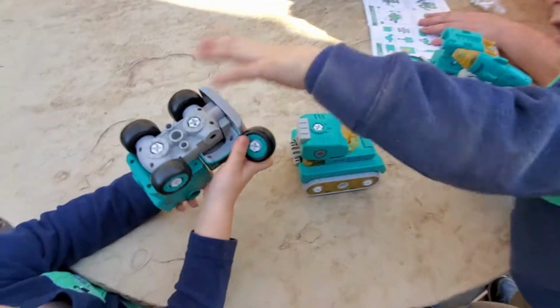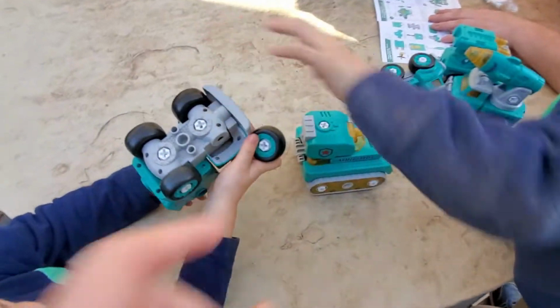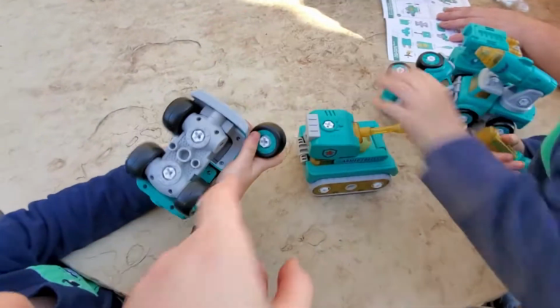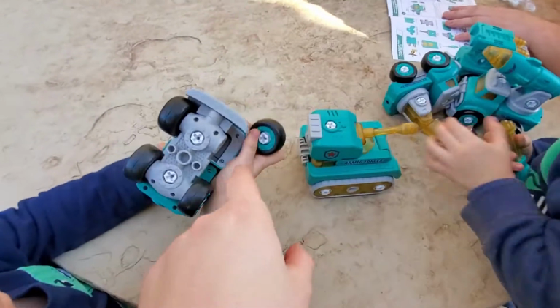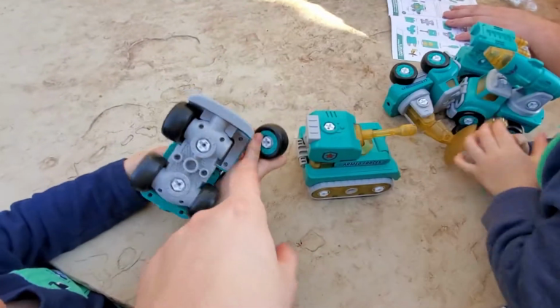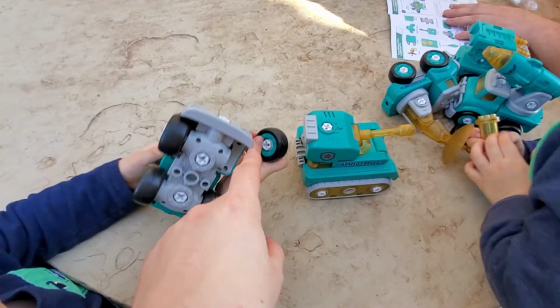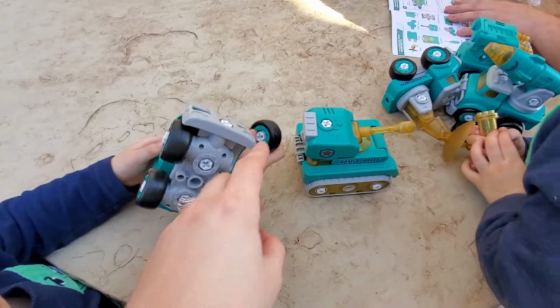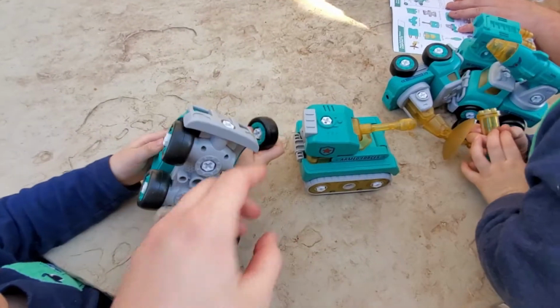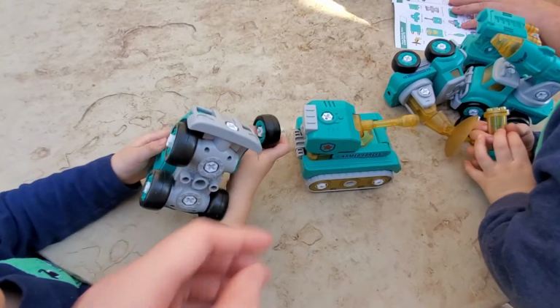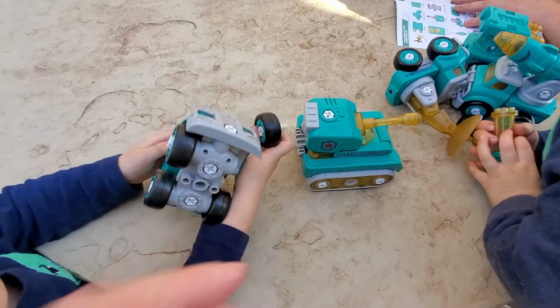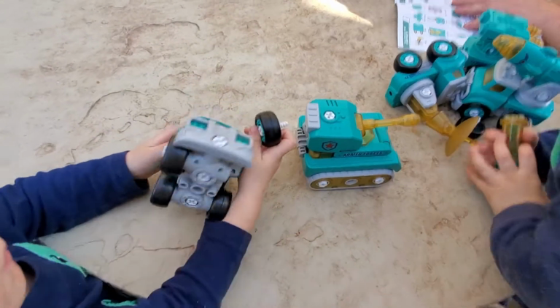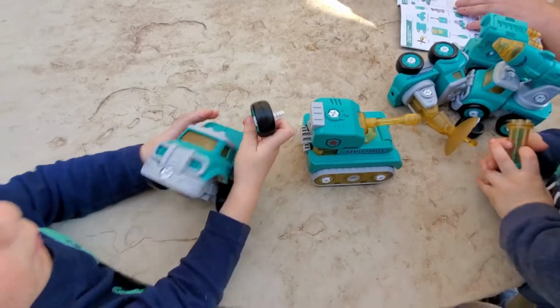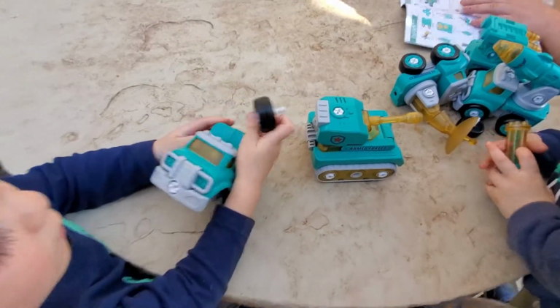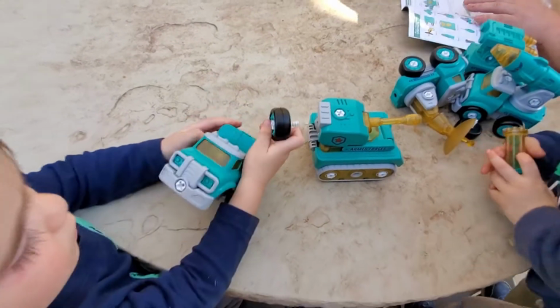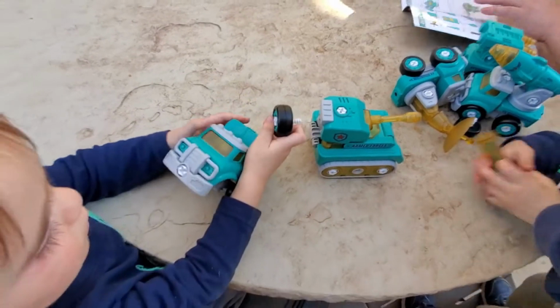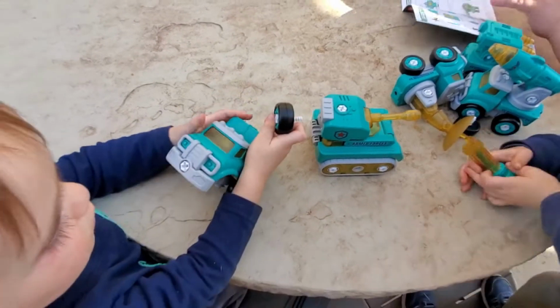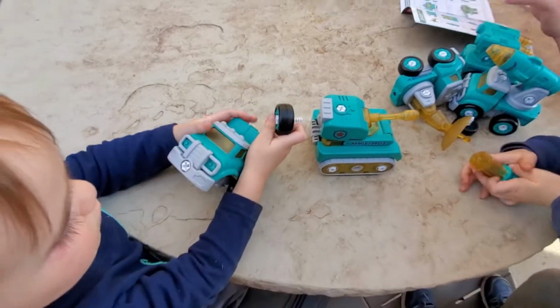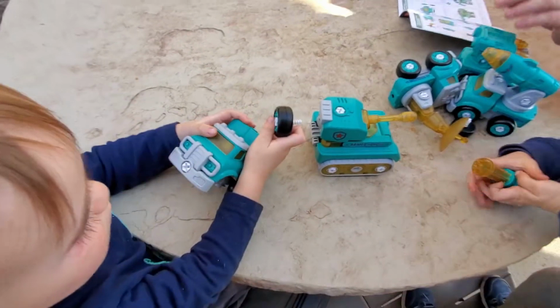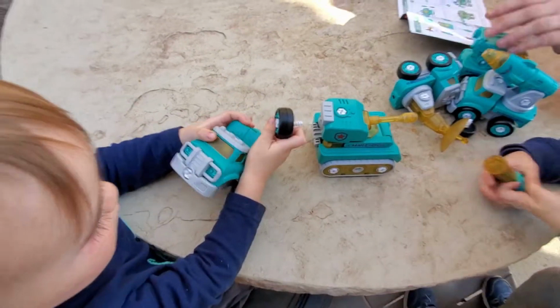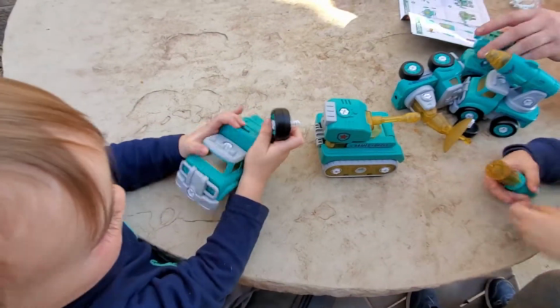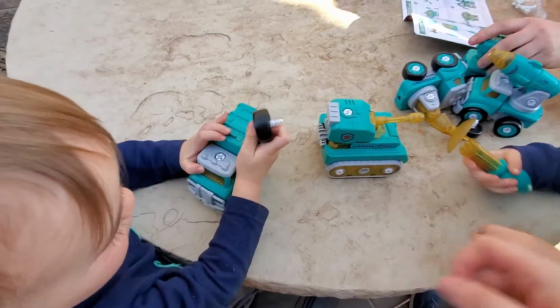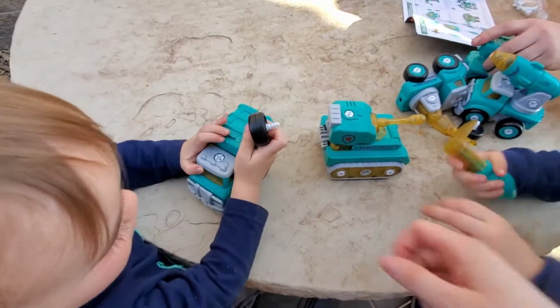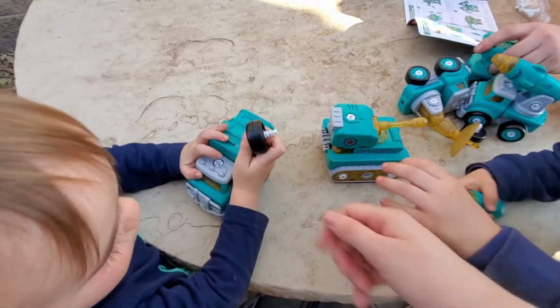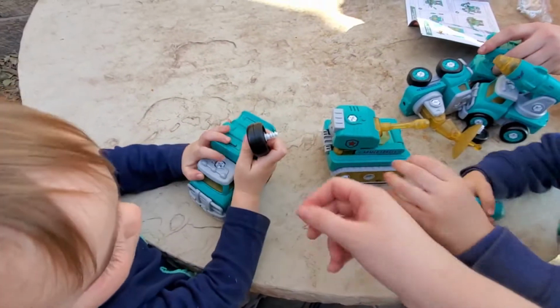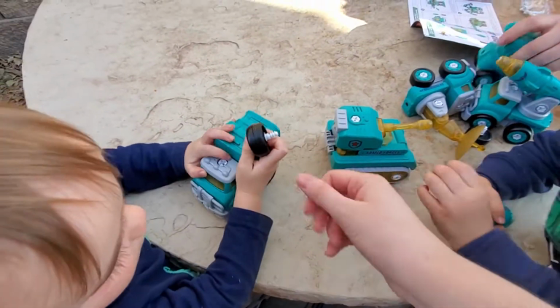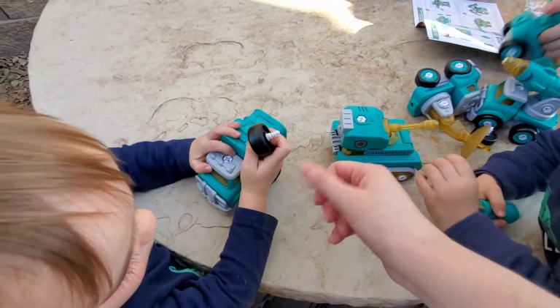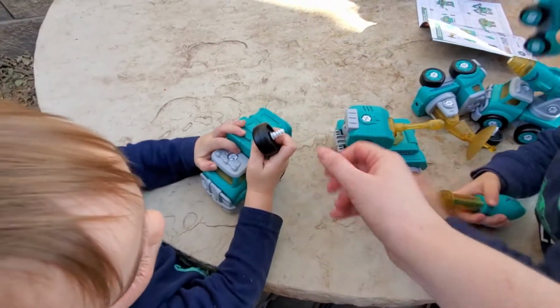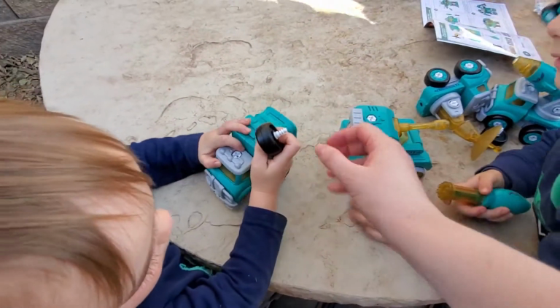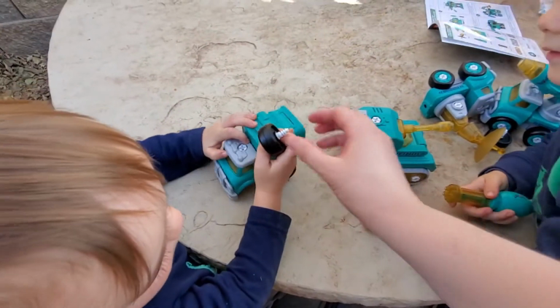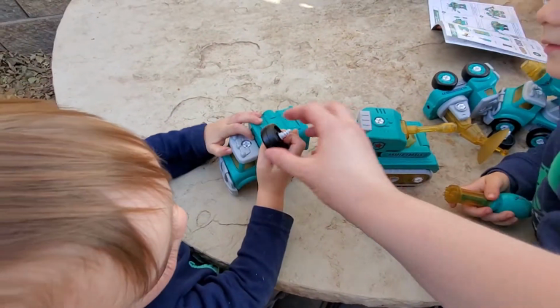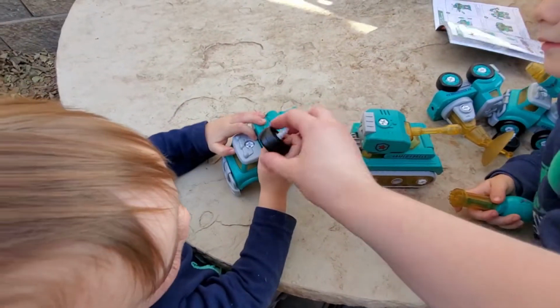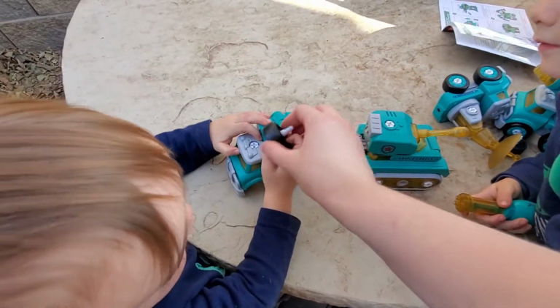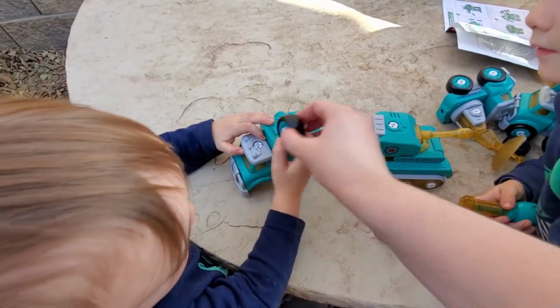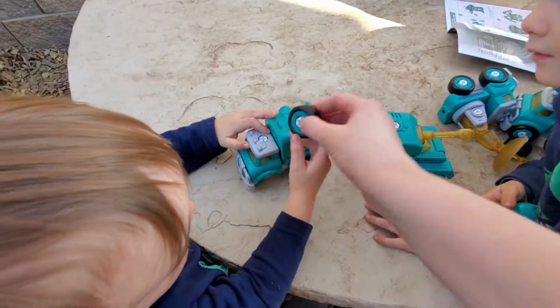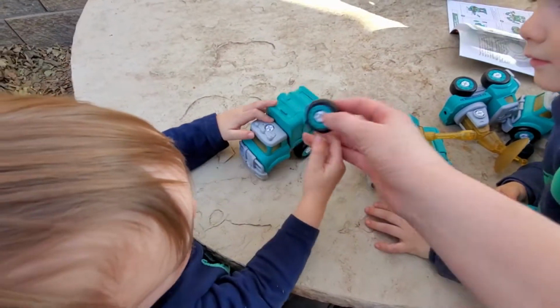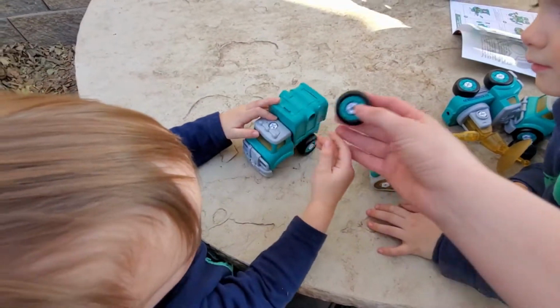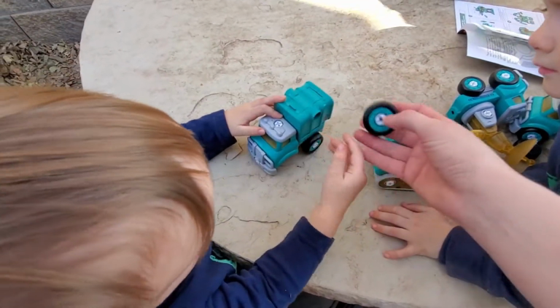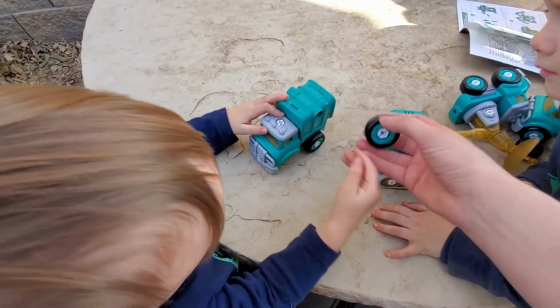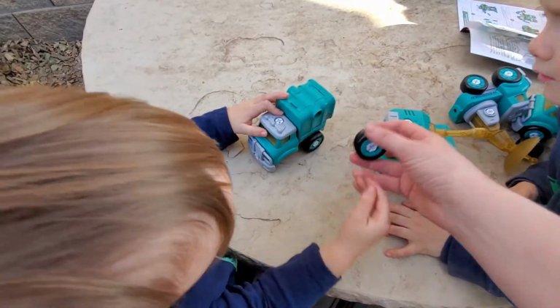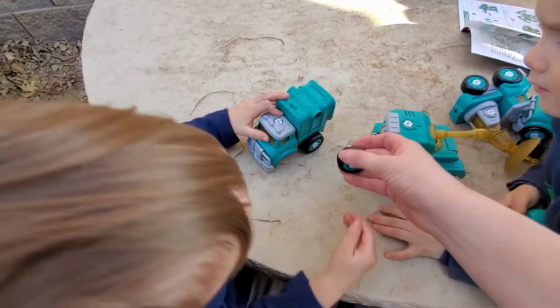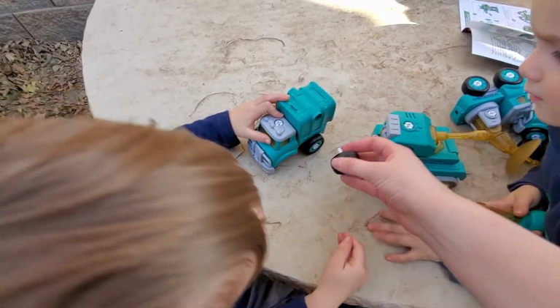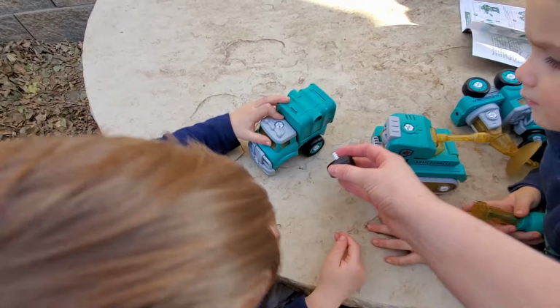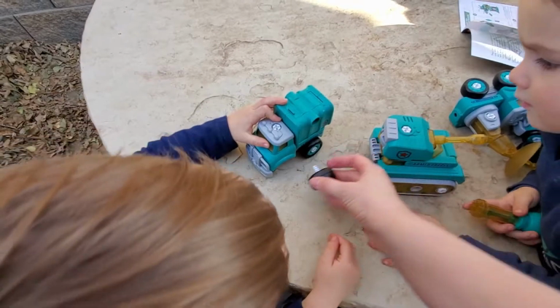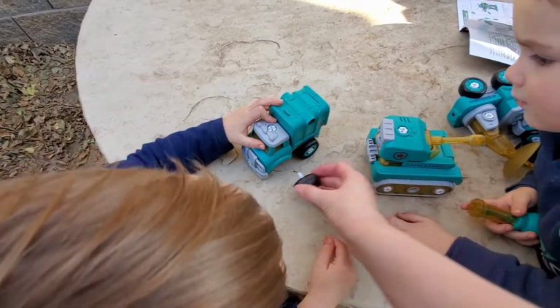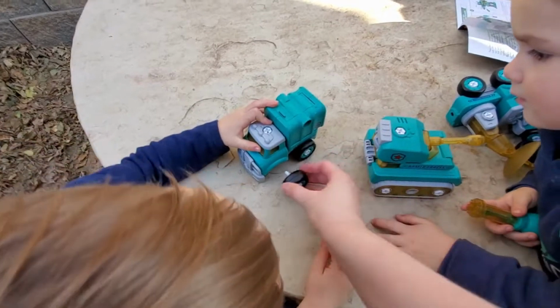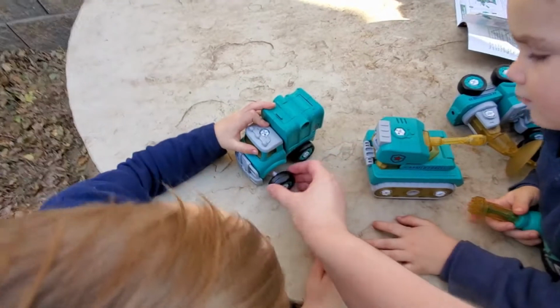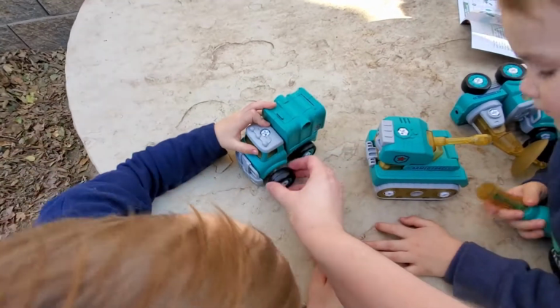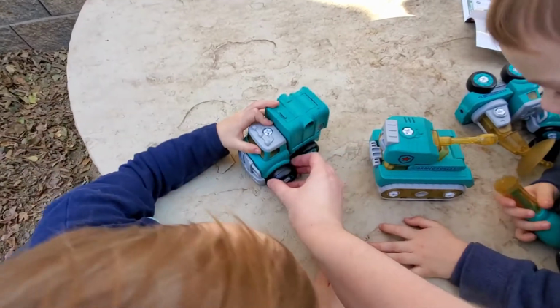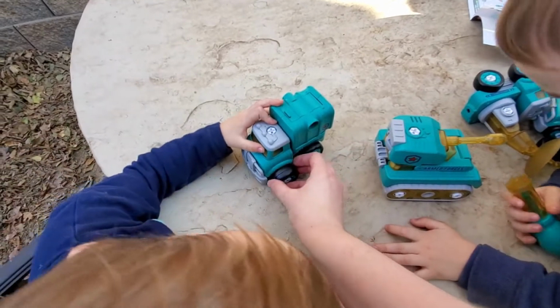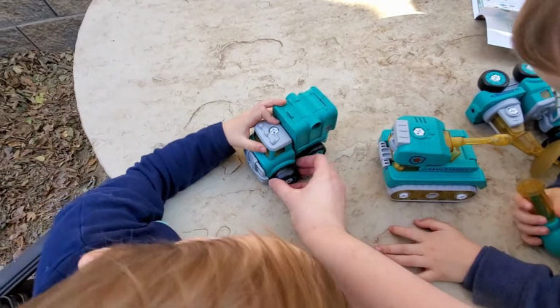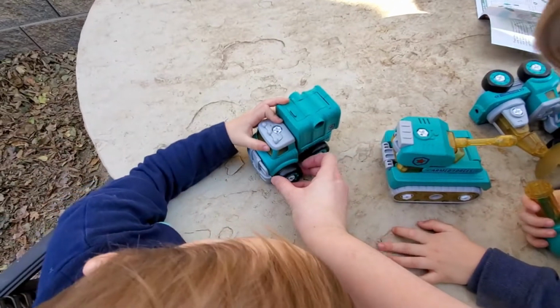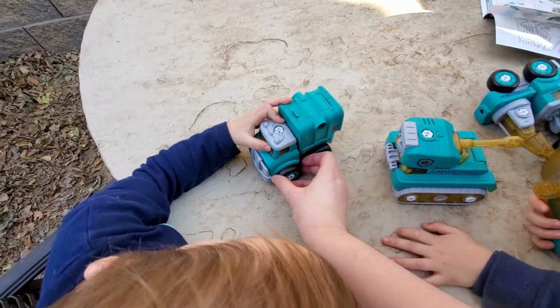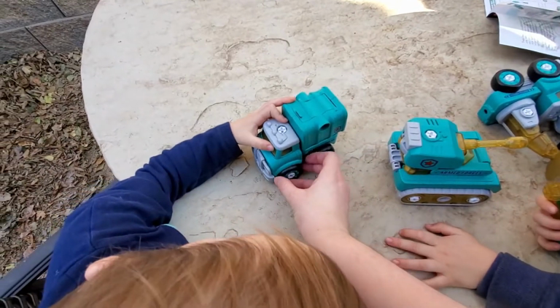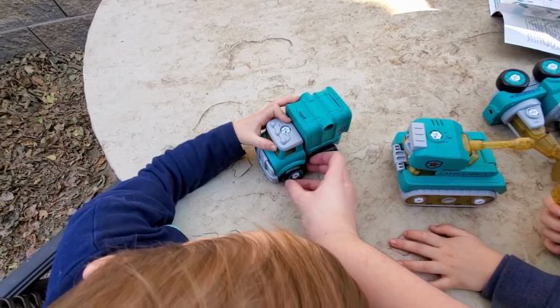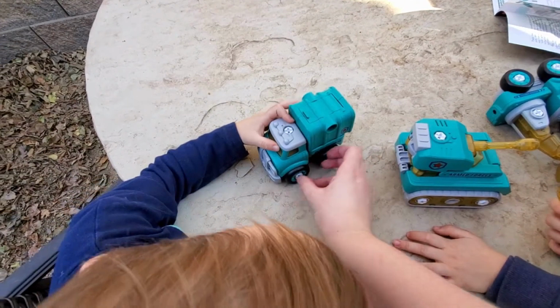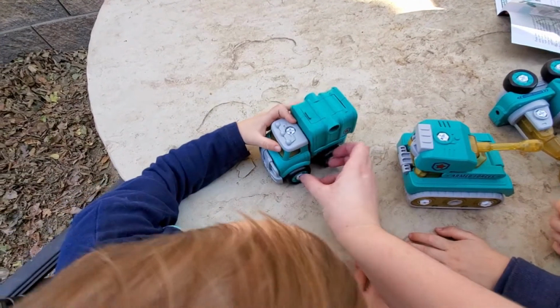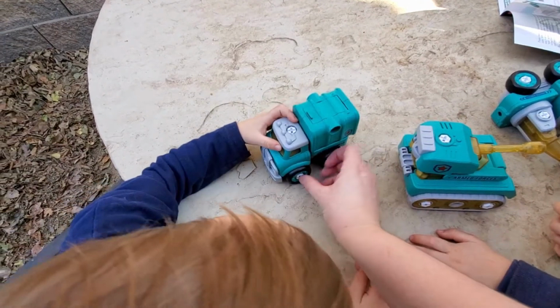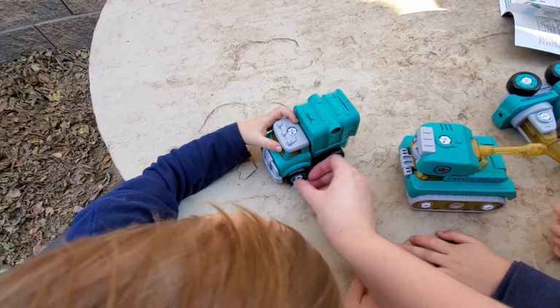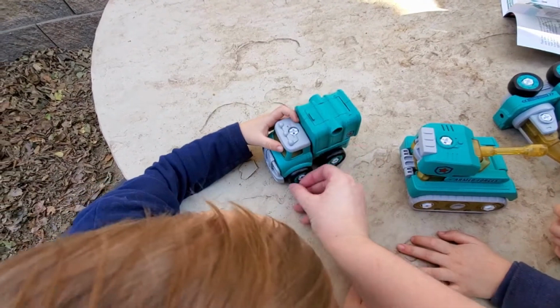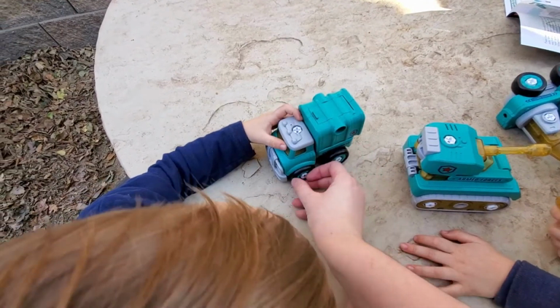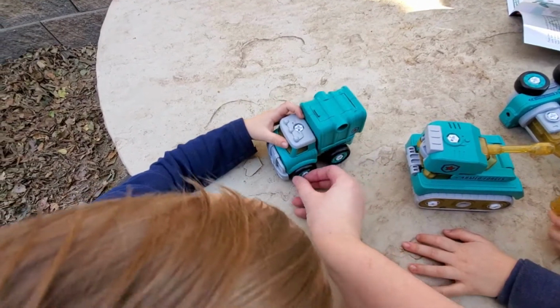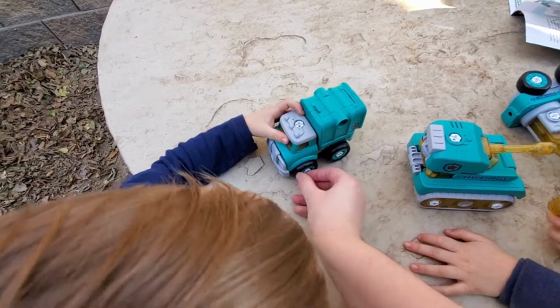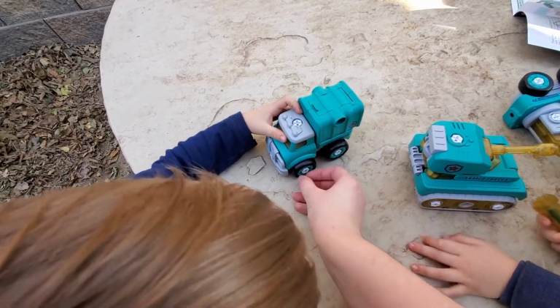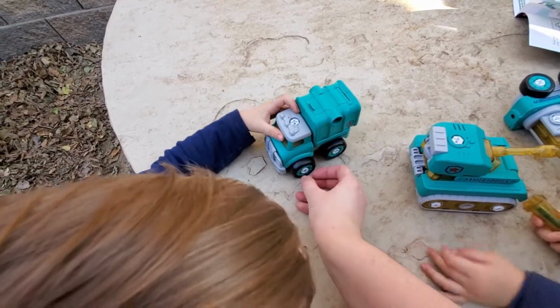So these parts are supposed to come off kind of easily. It looks like you can just screw them right back on because it's like a transformer type of deal.